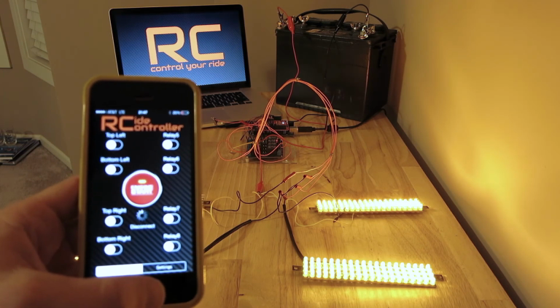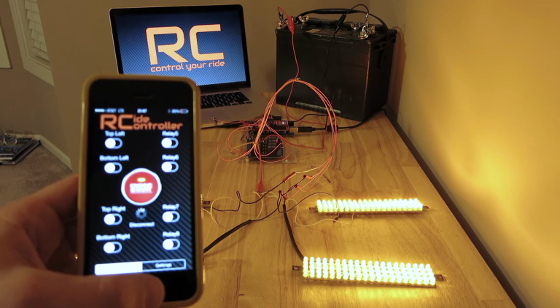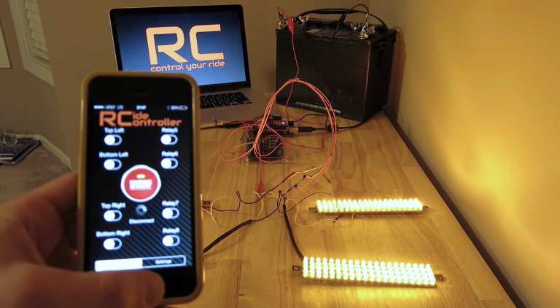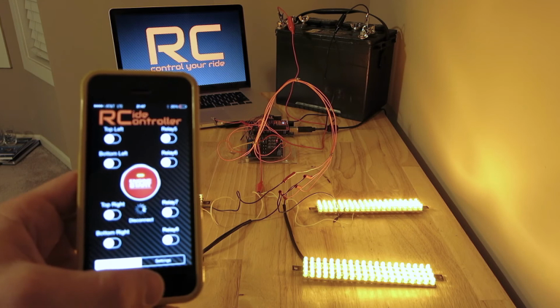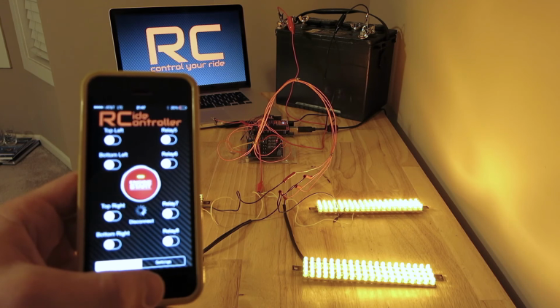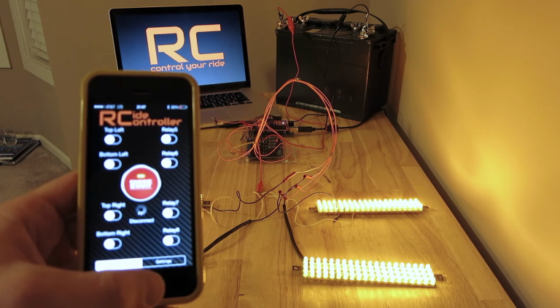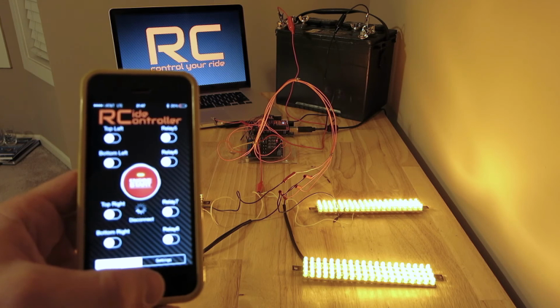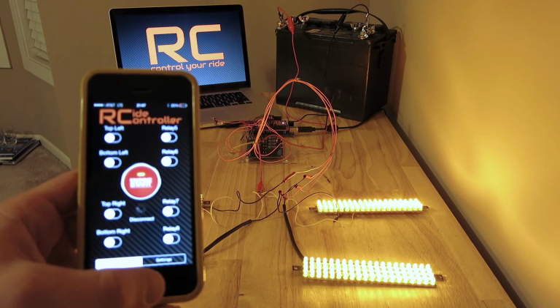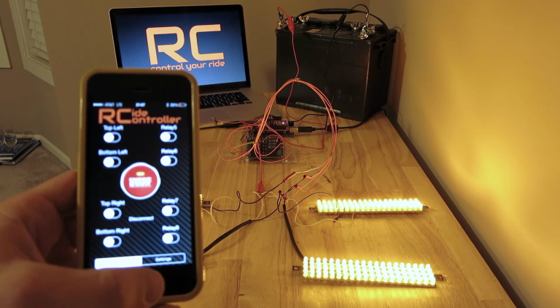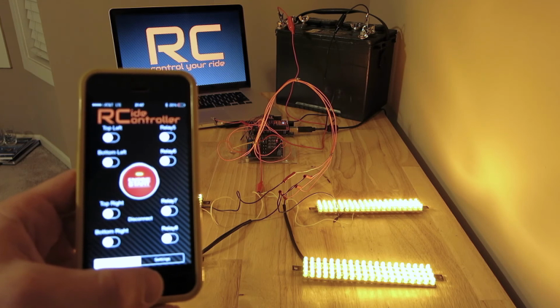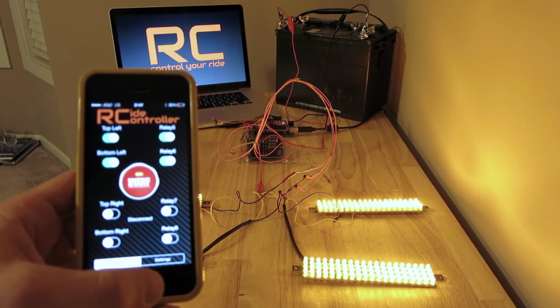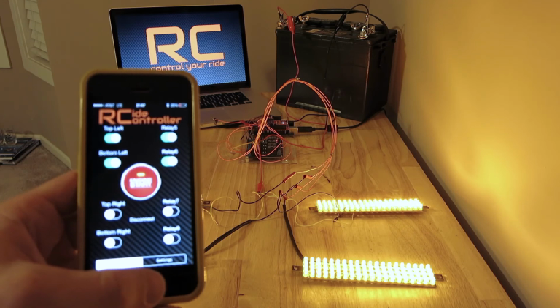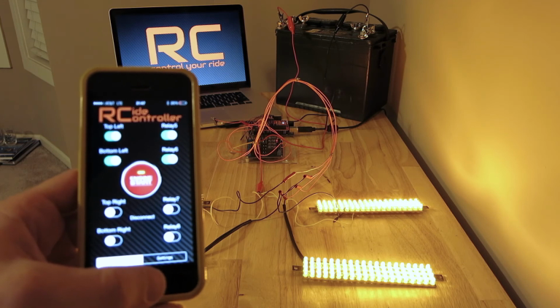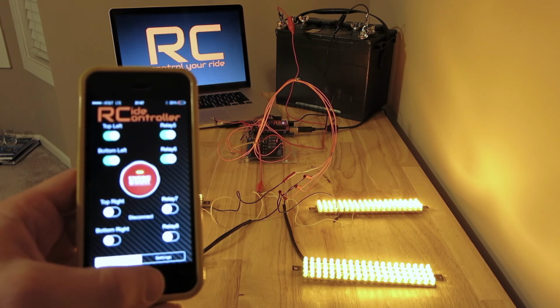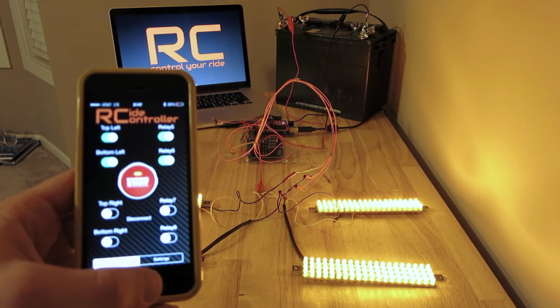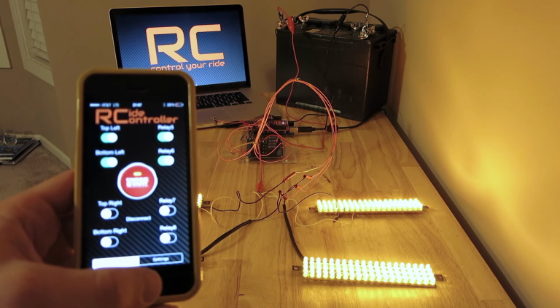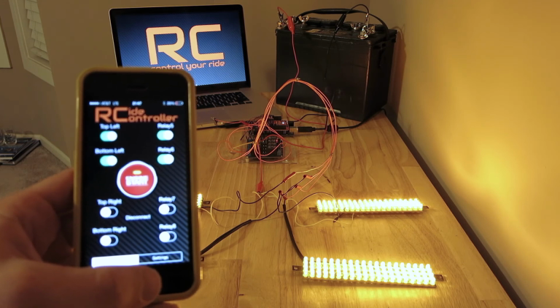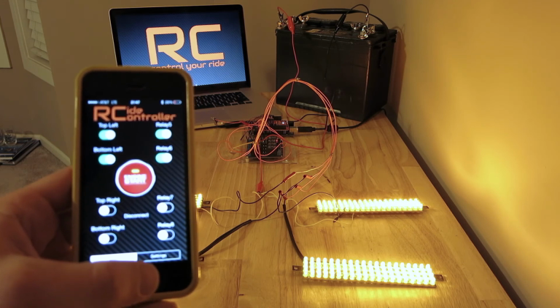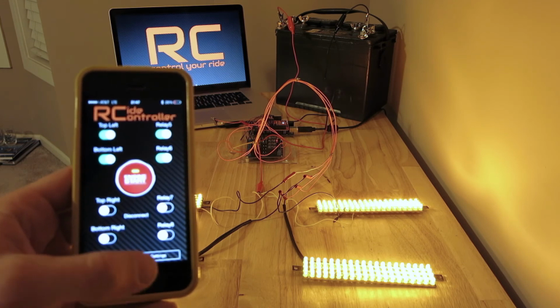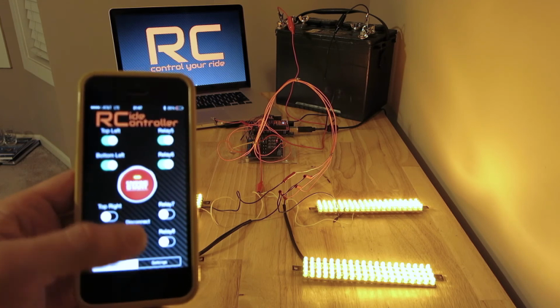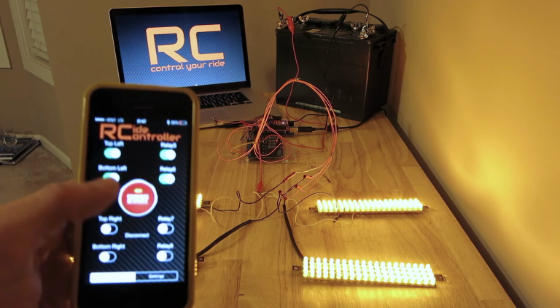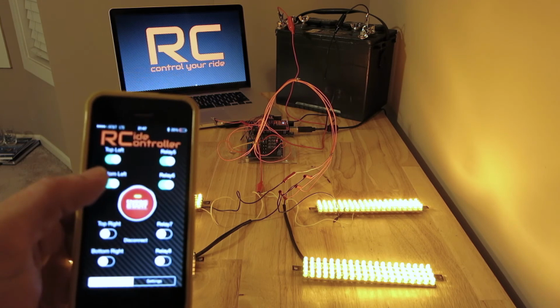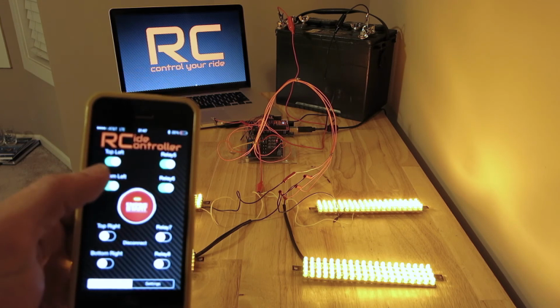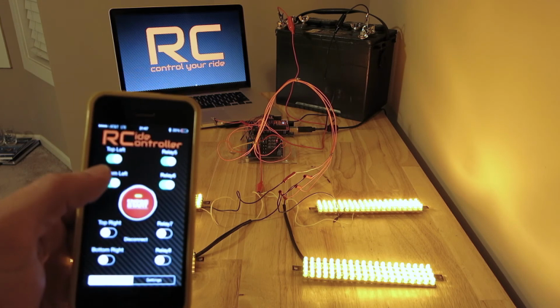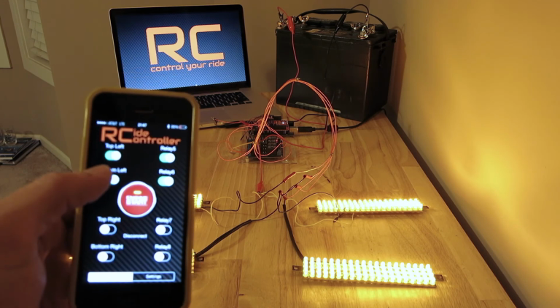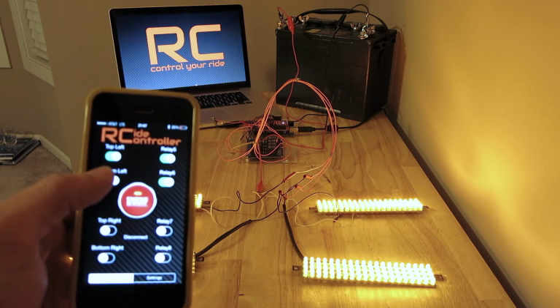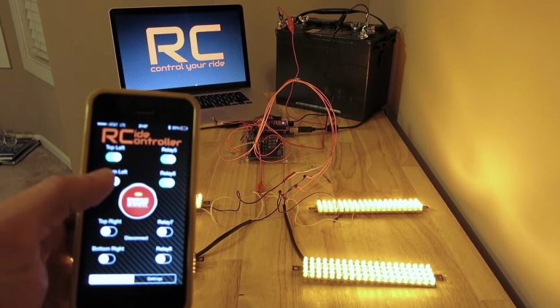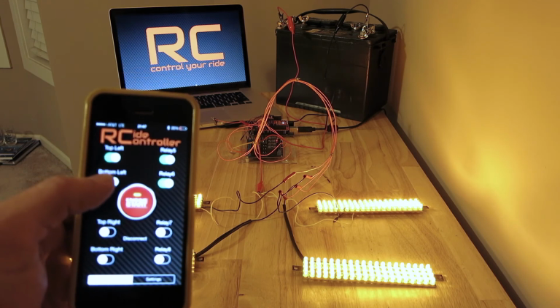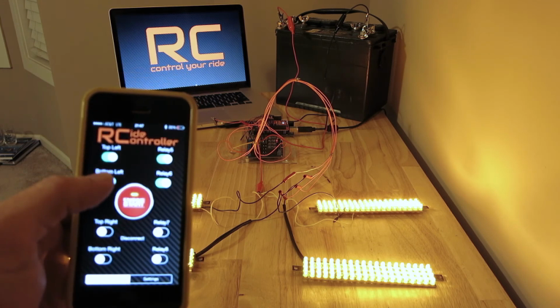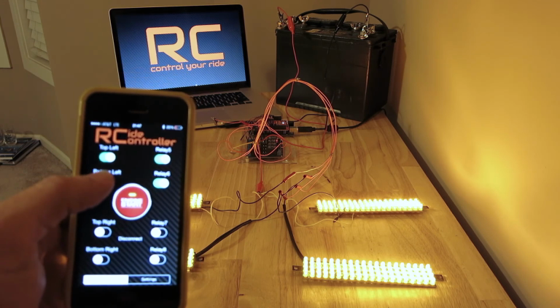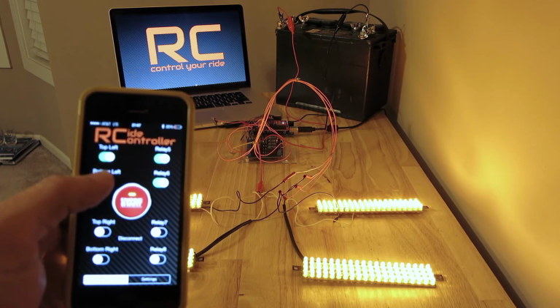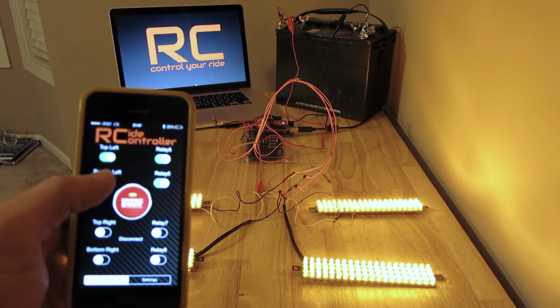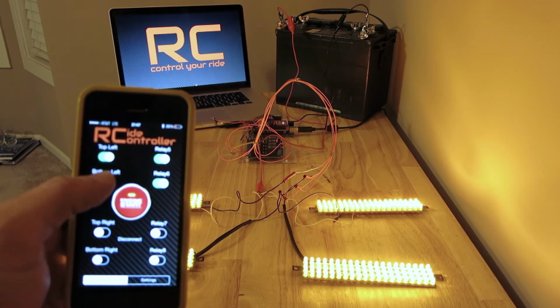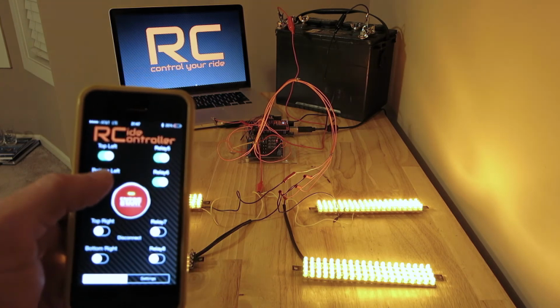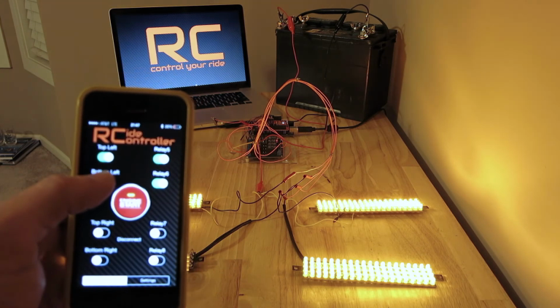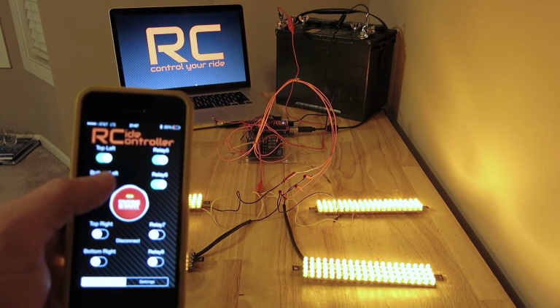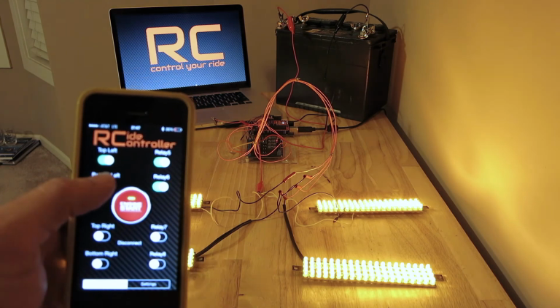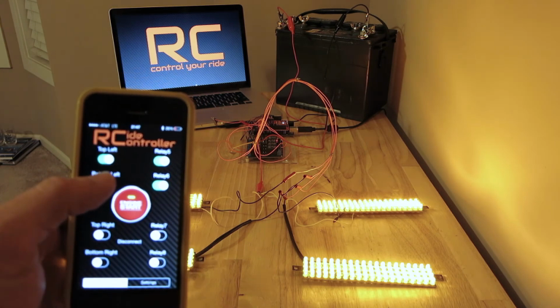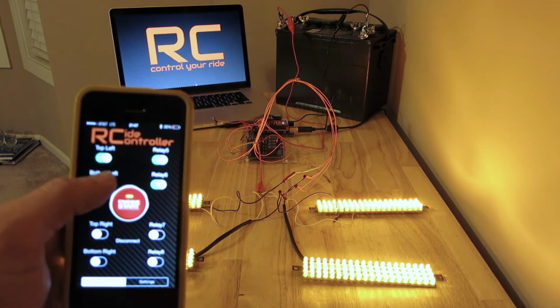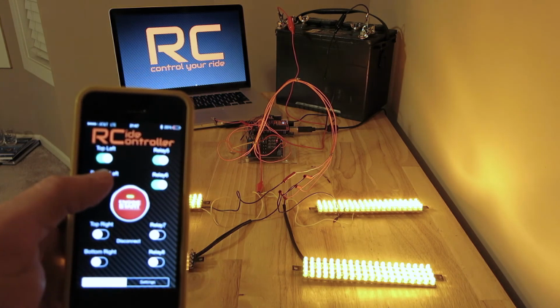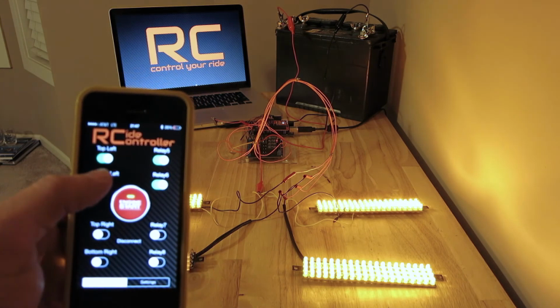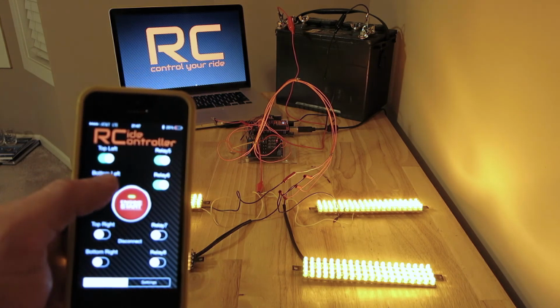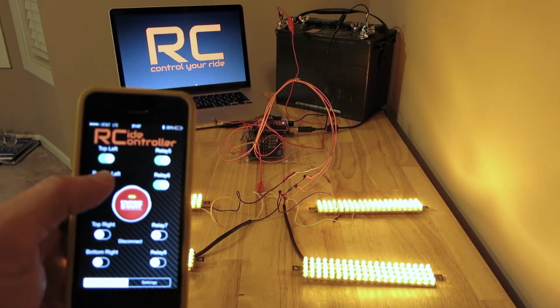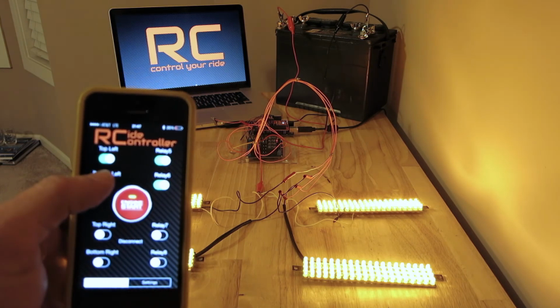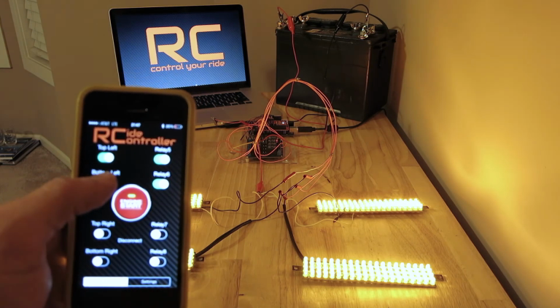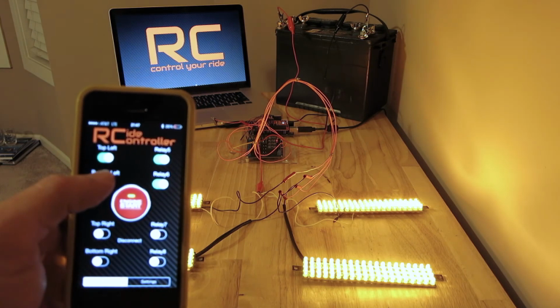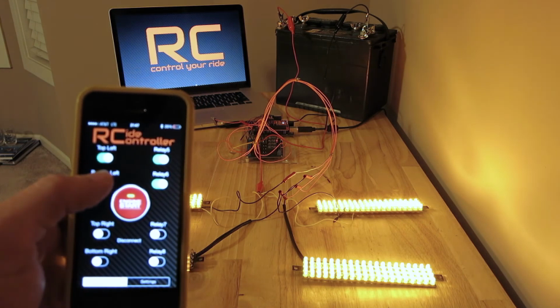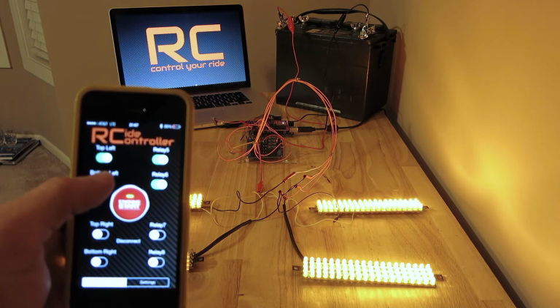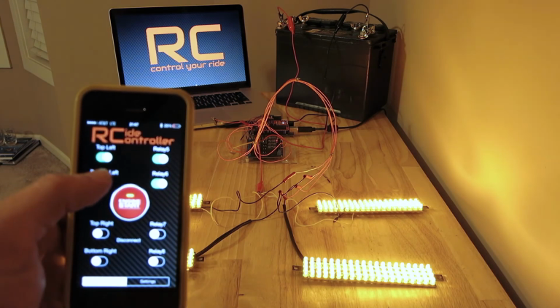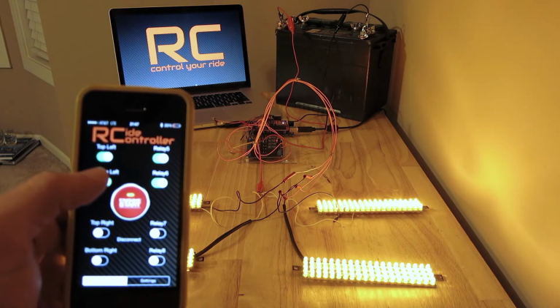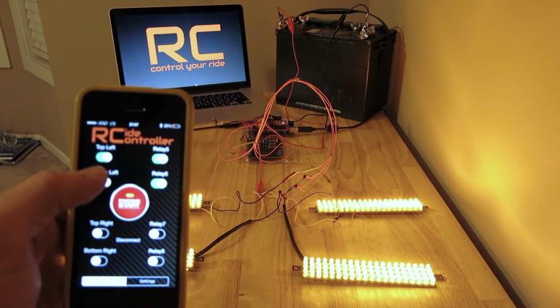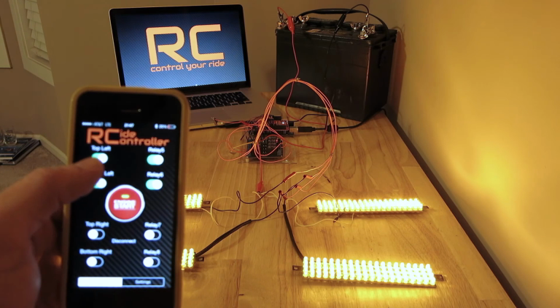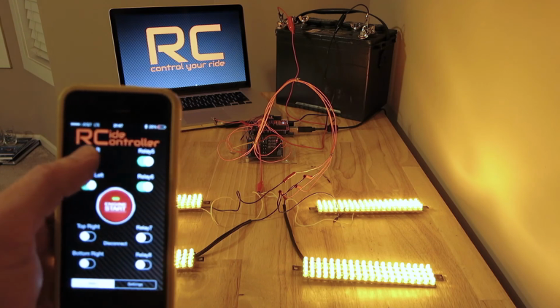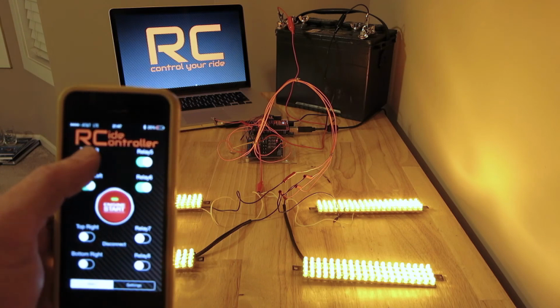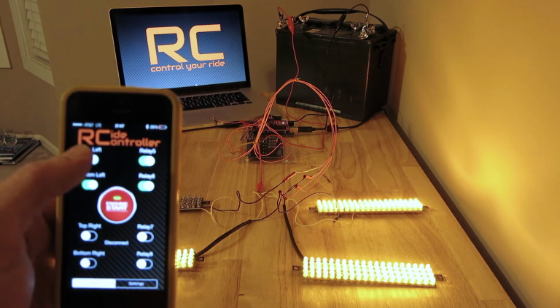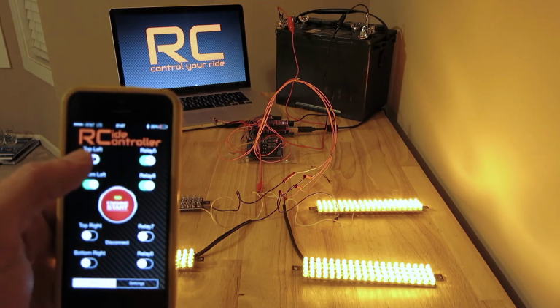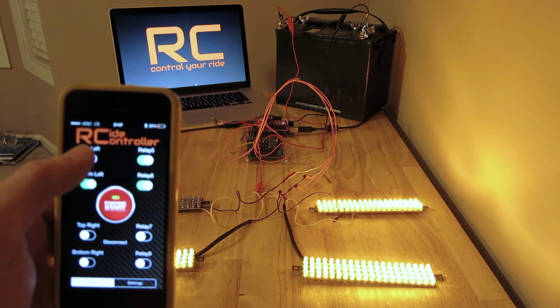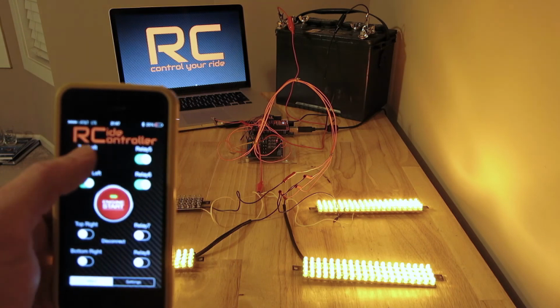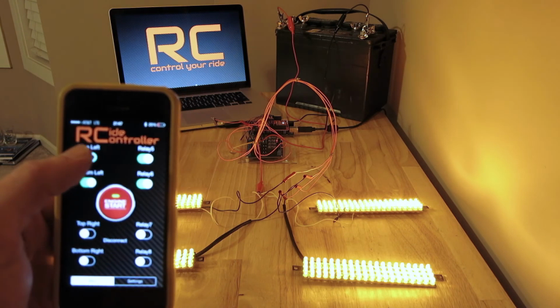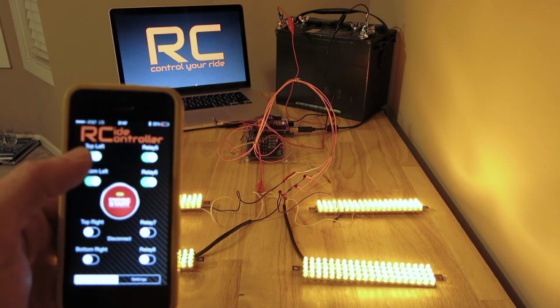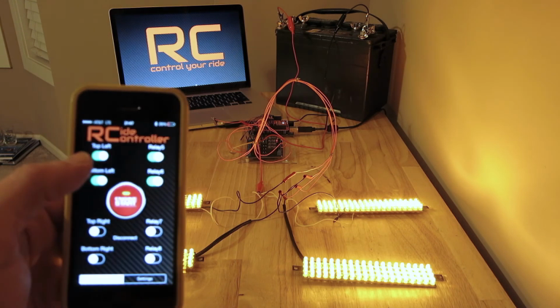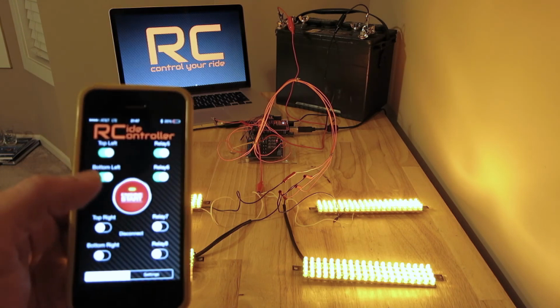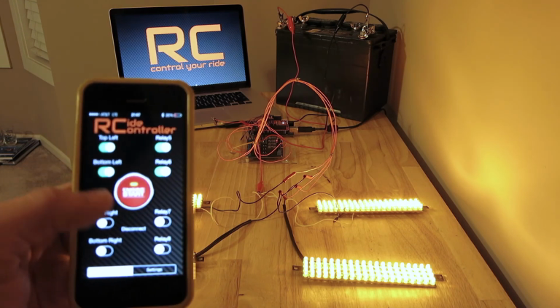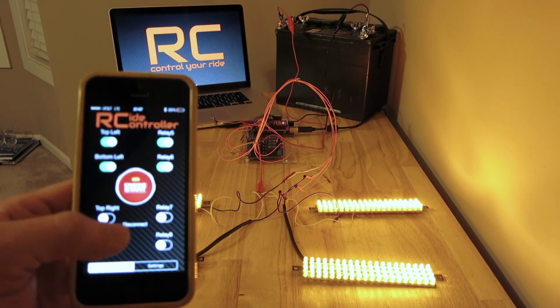Watch the switches switch — boom, you can see they turned over. So now I can control my lights again.